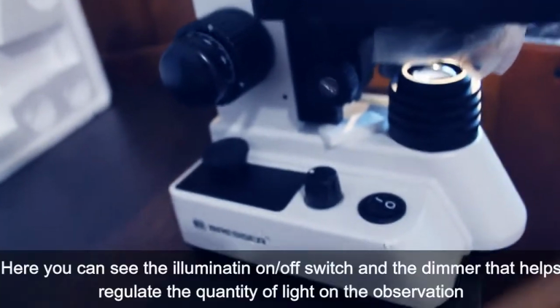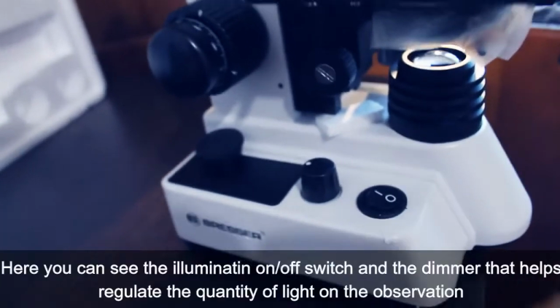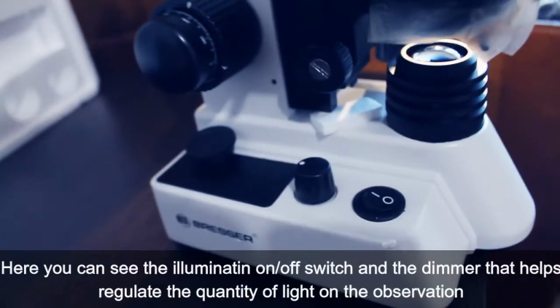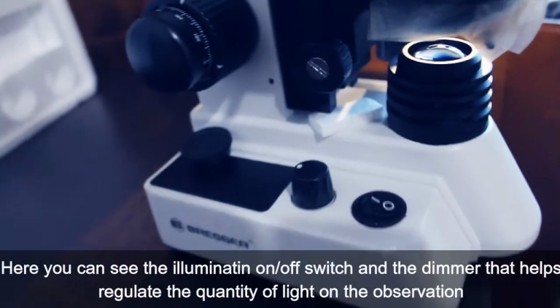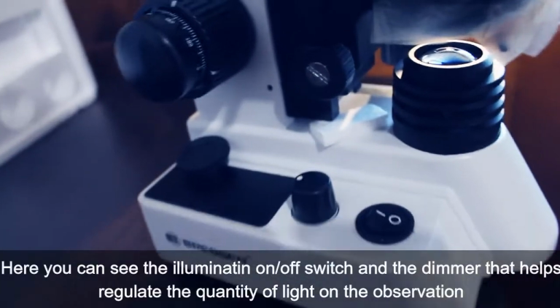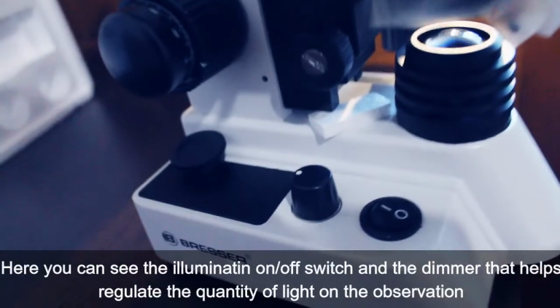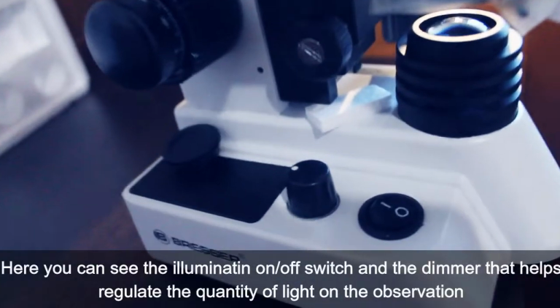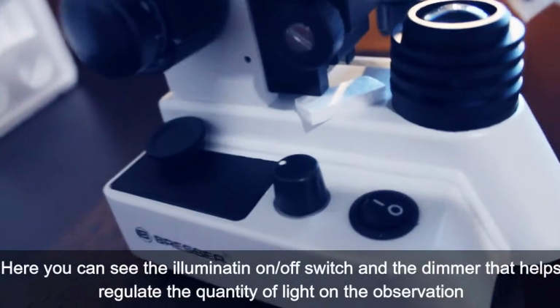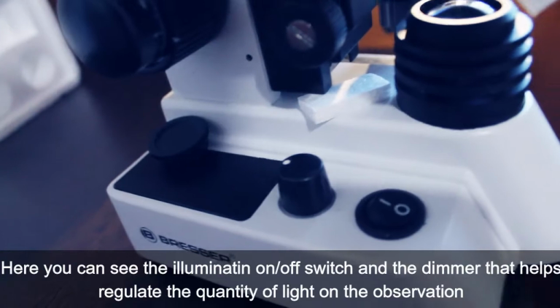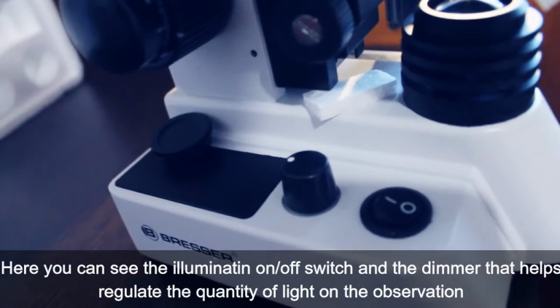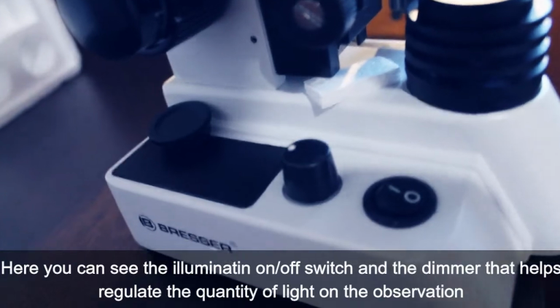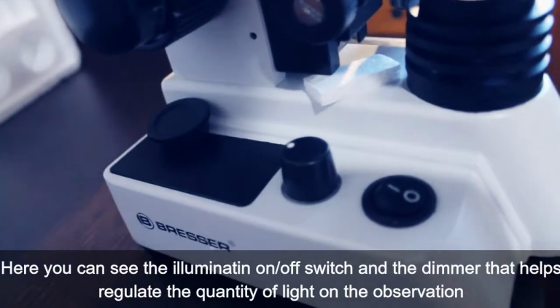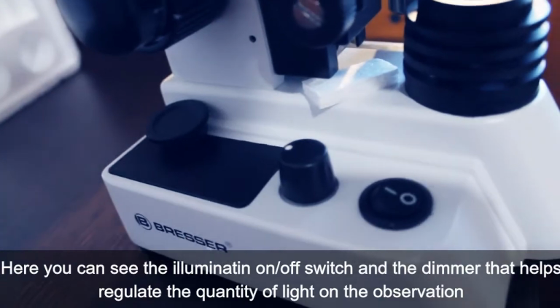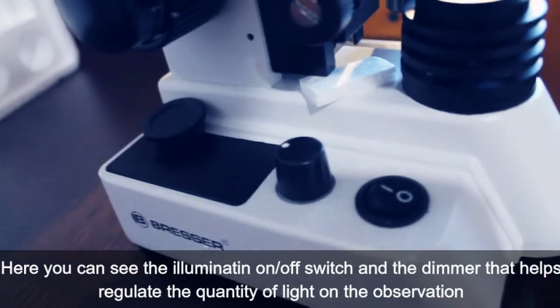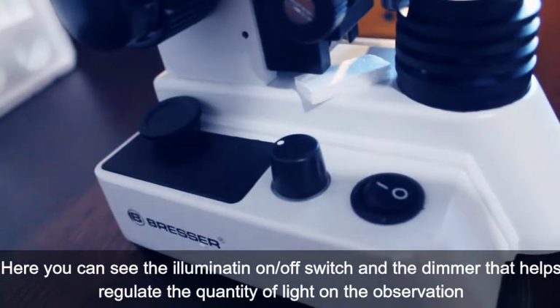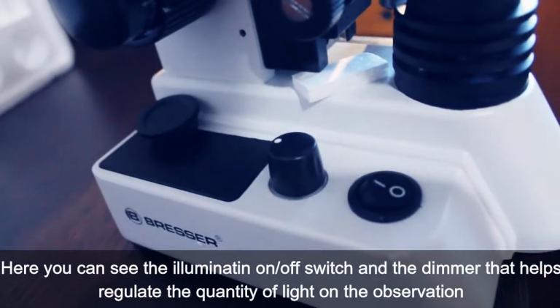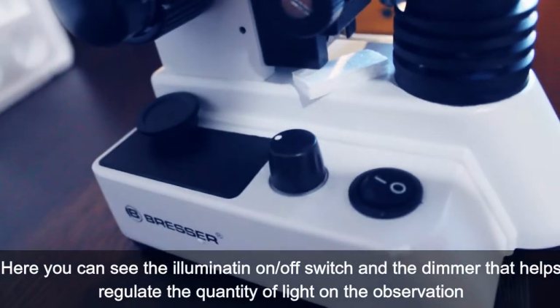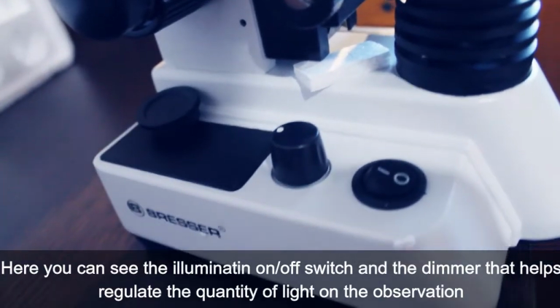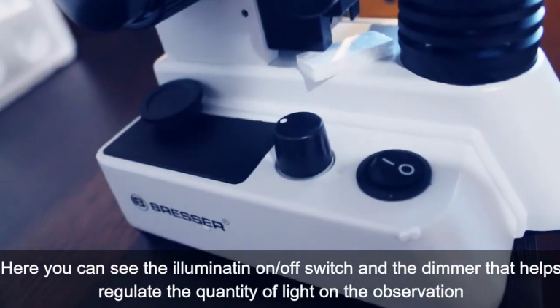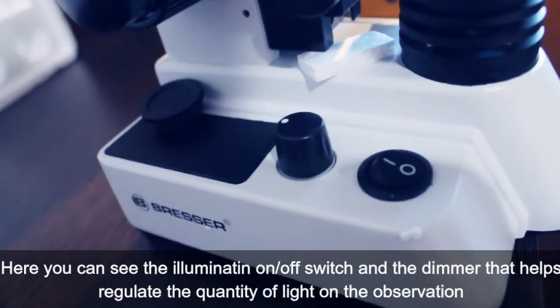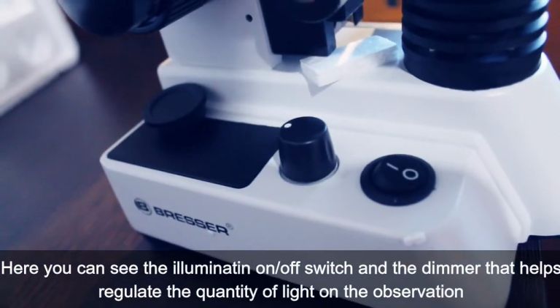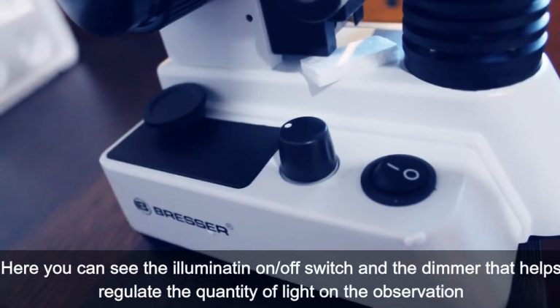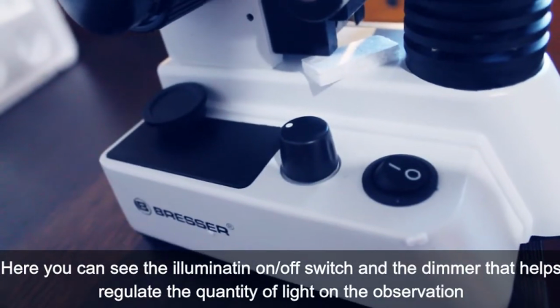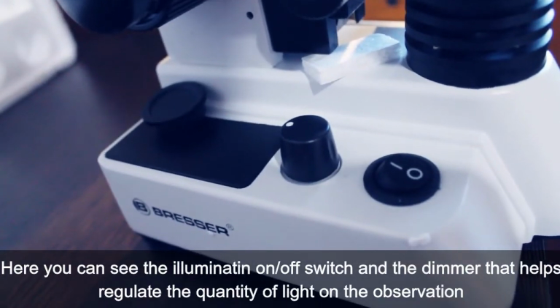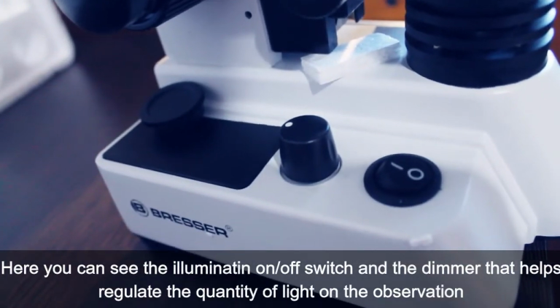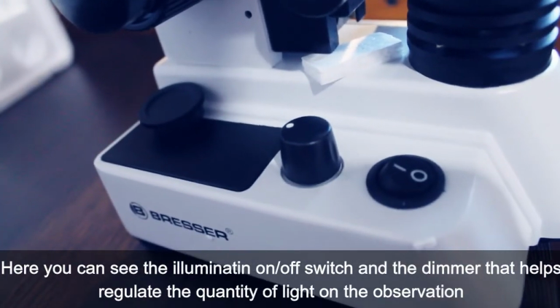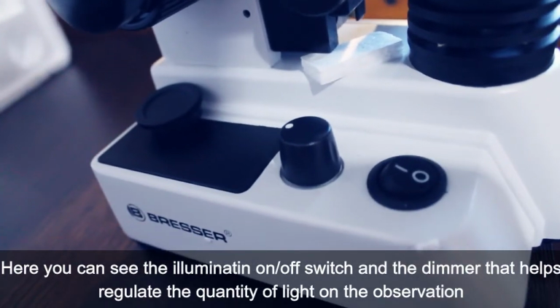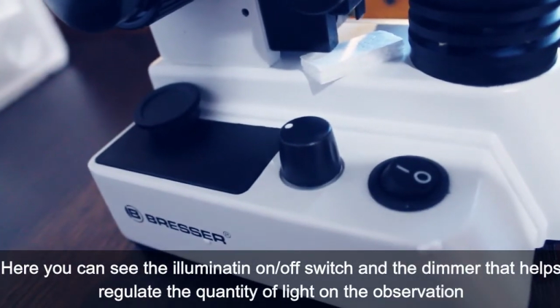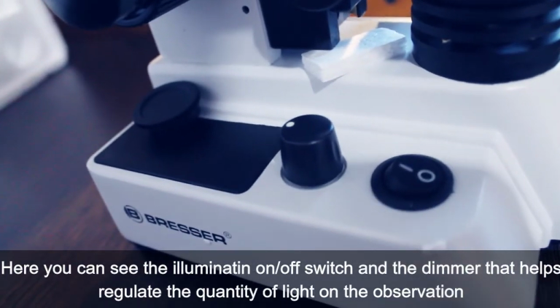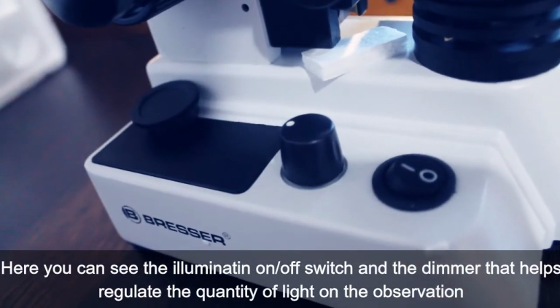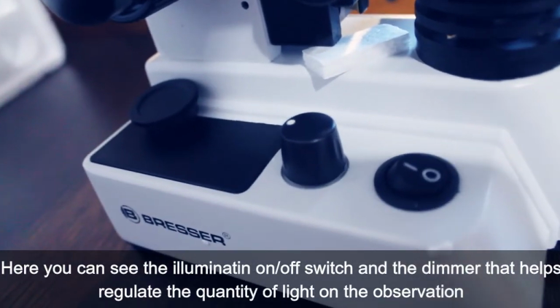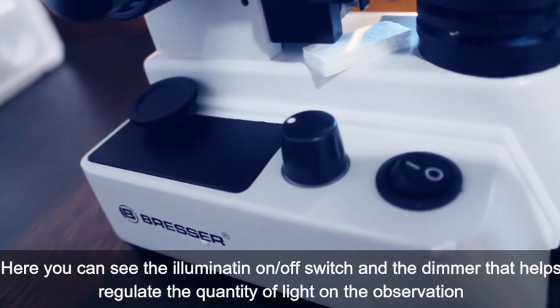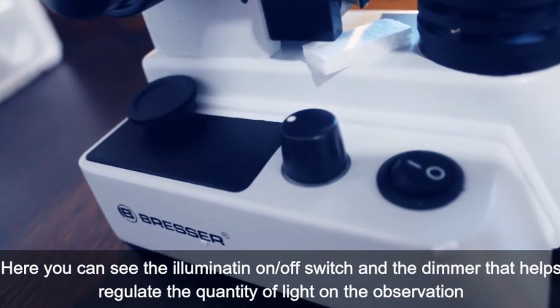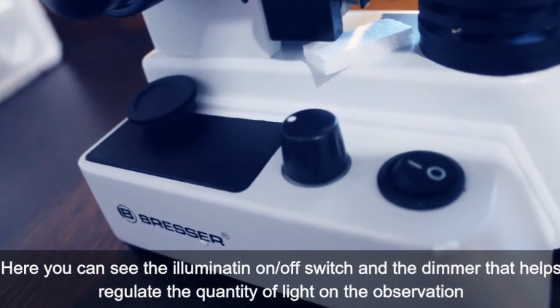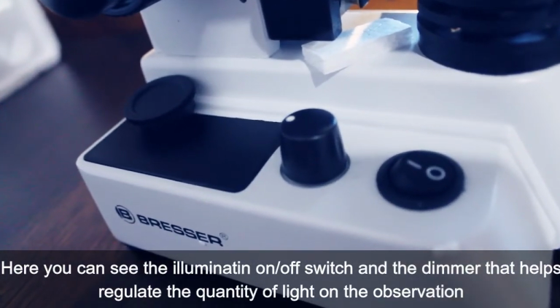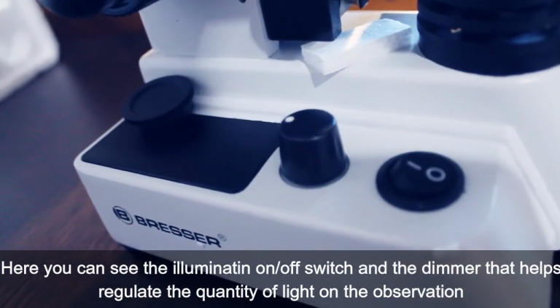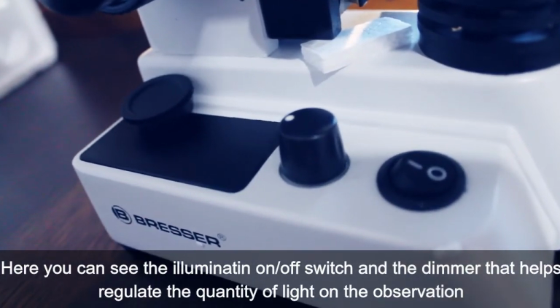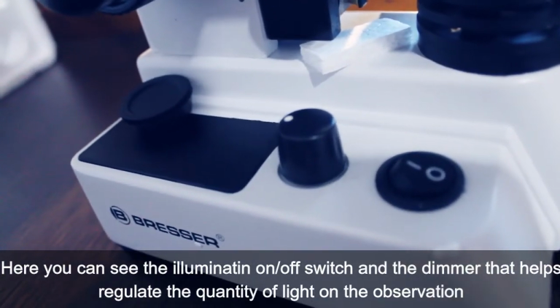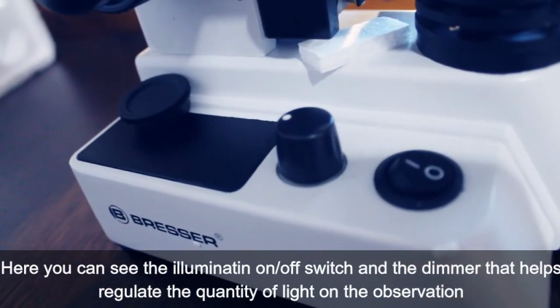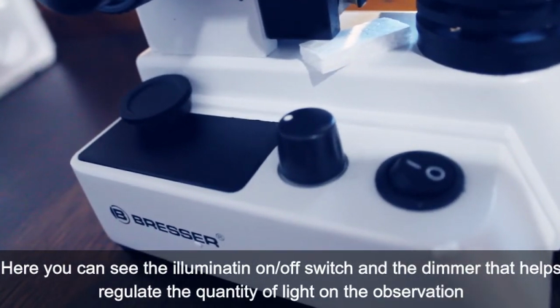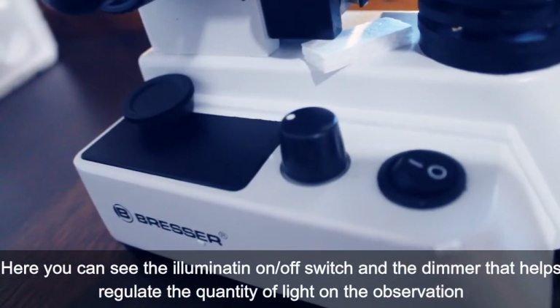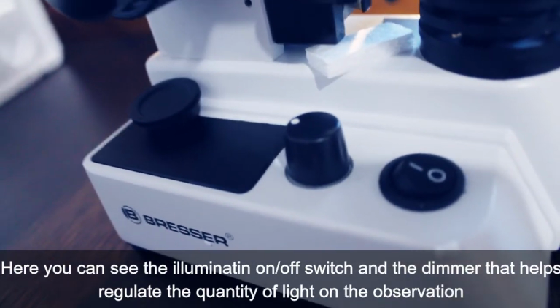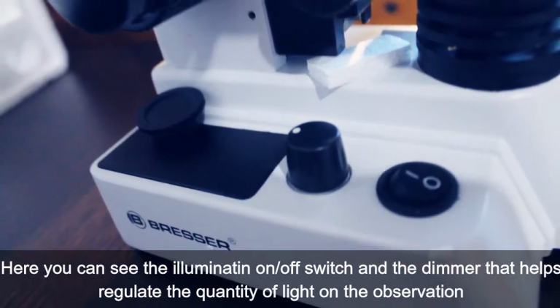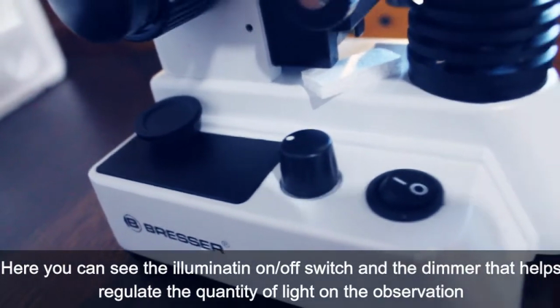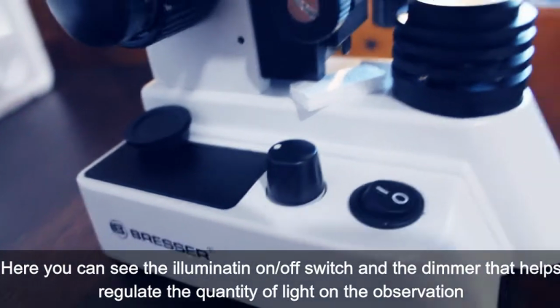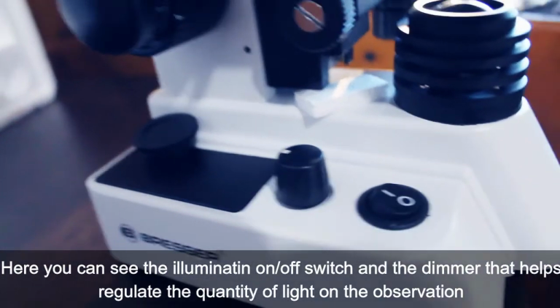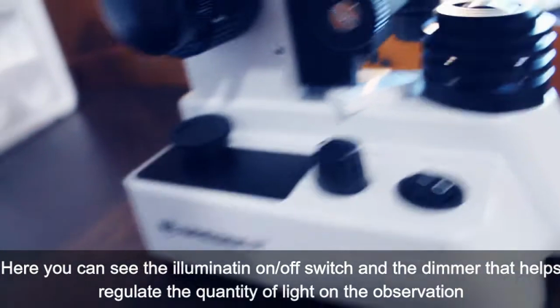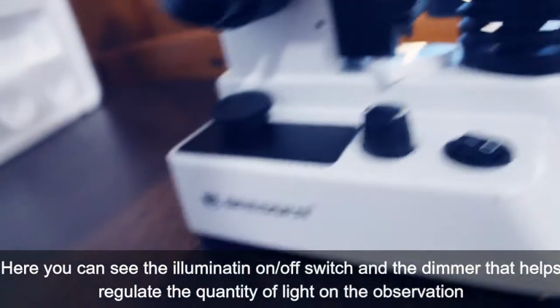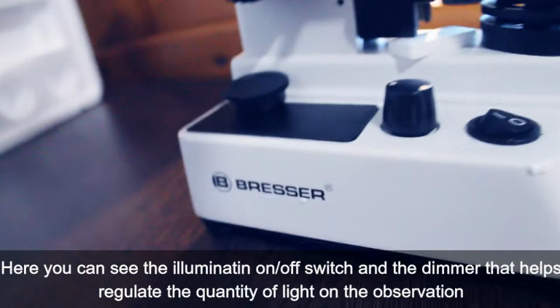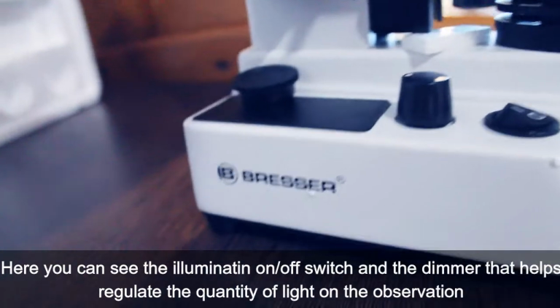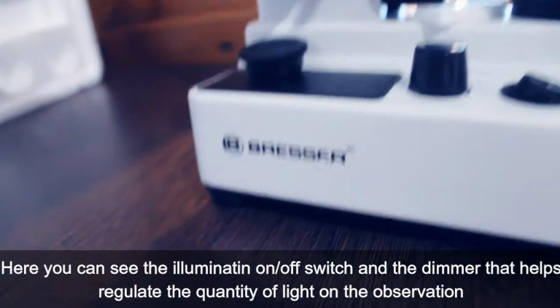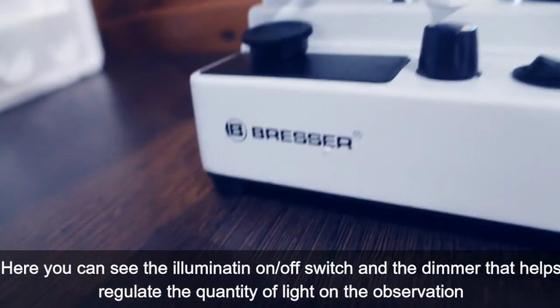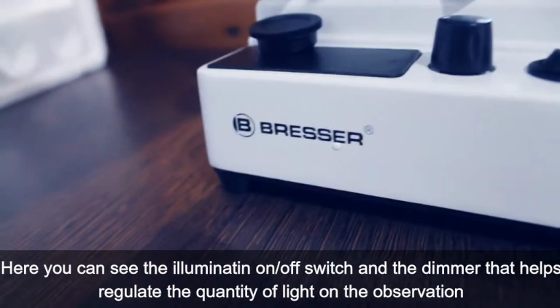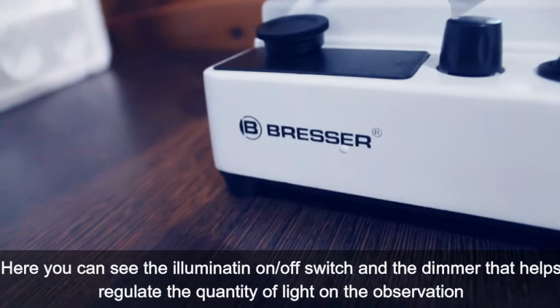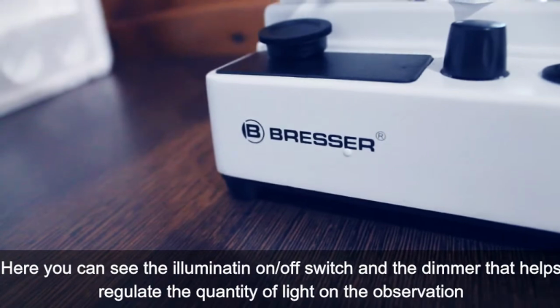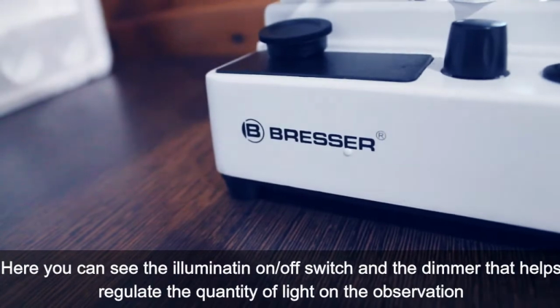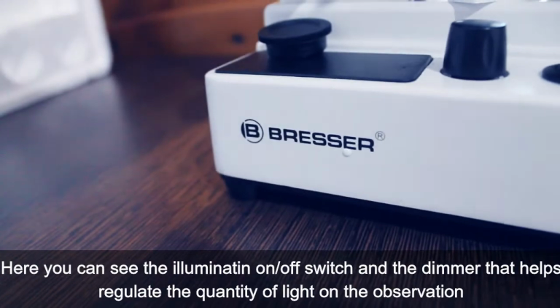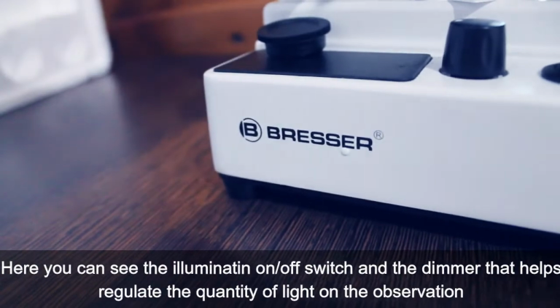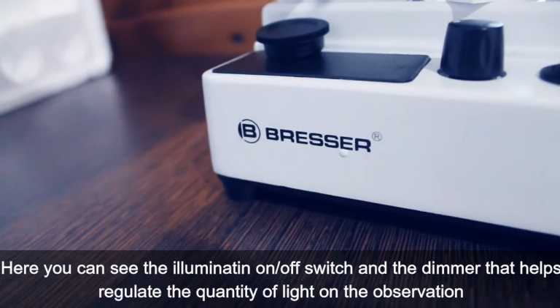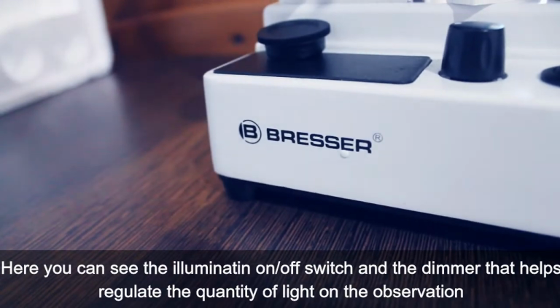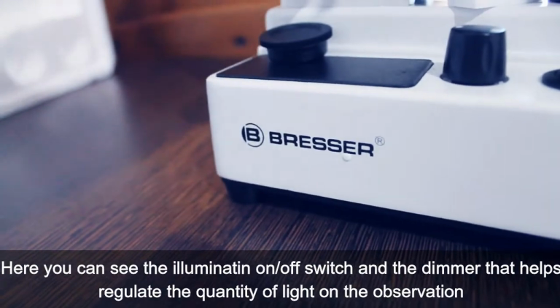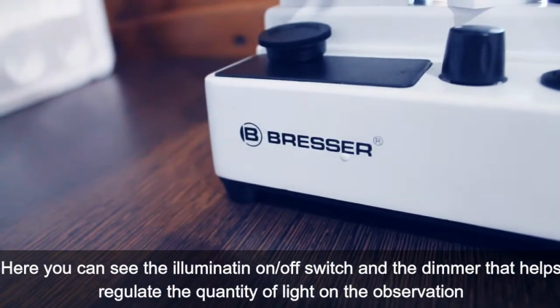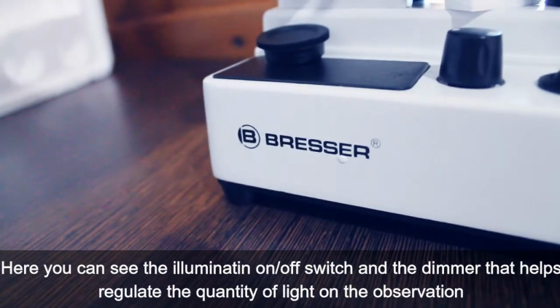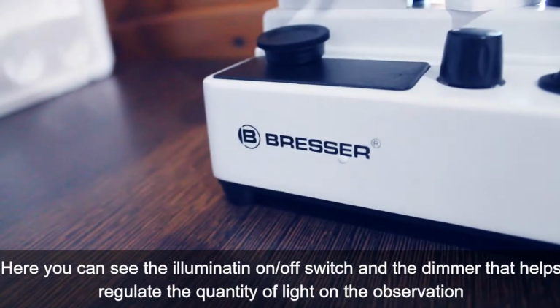Here you can see the illumination on/off switch and the dimmer that helps regulate the quantity of light during observation.